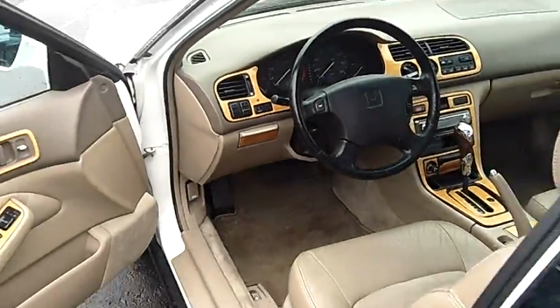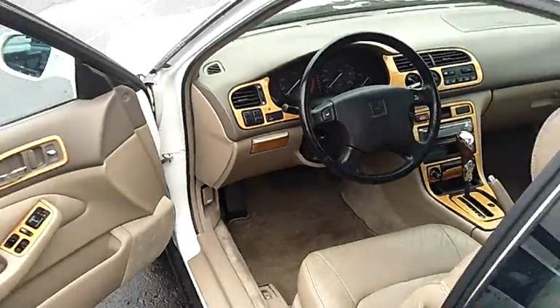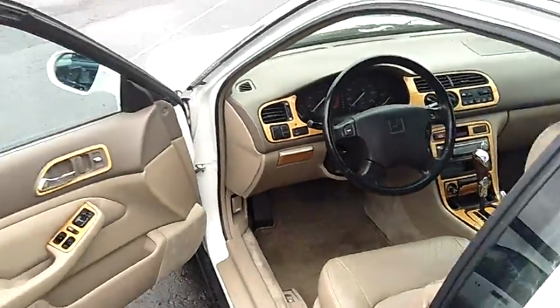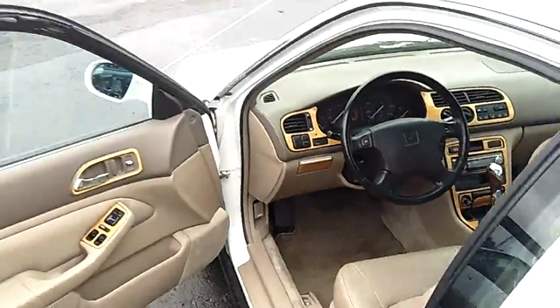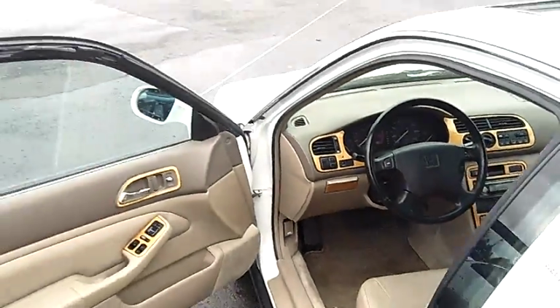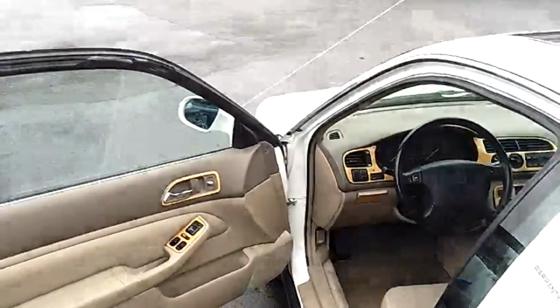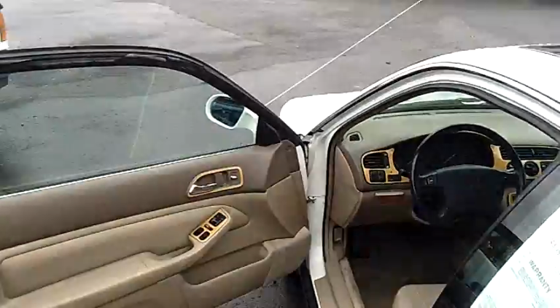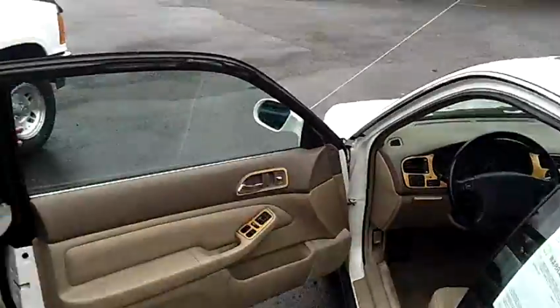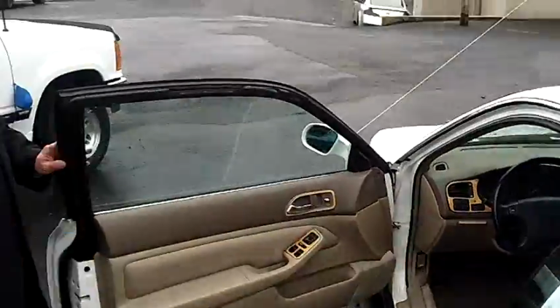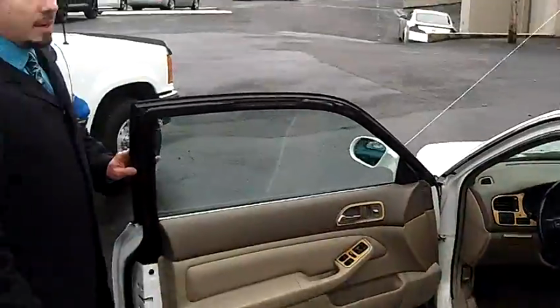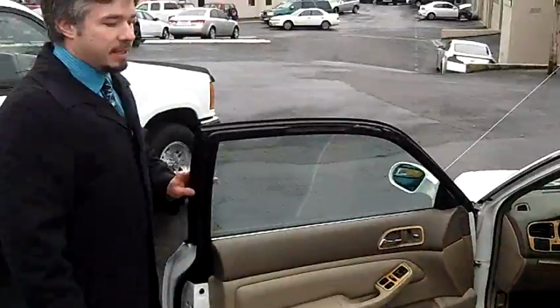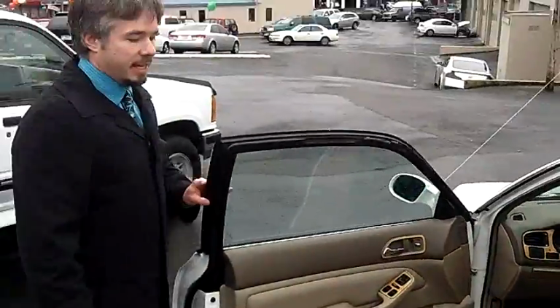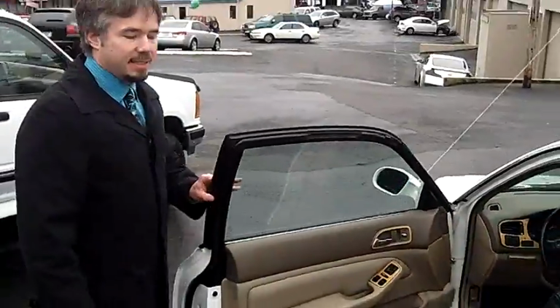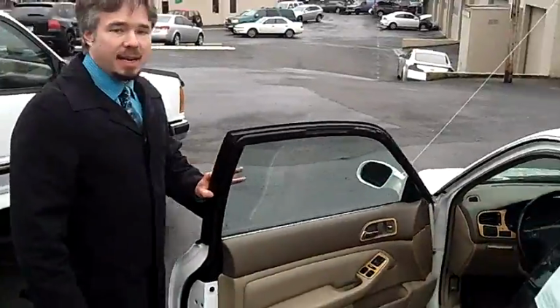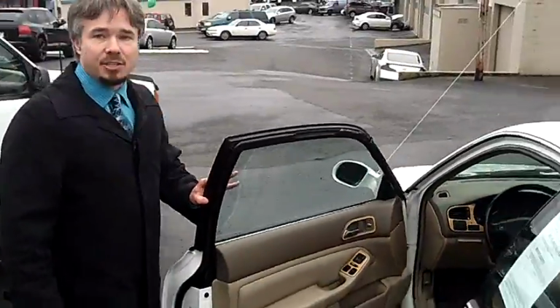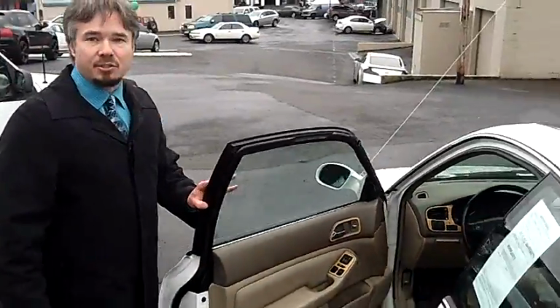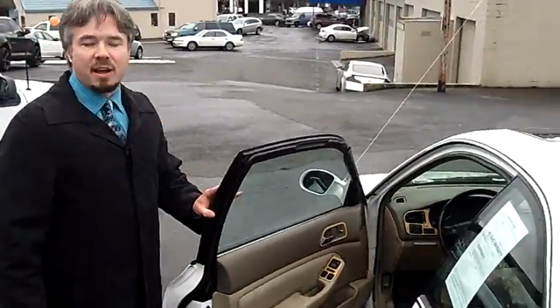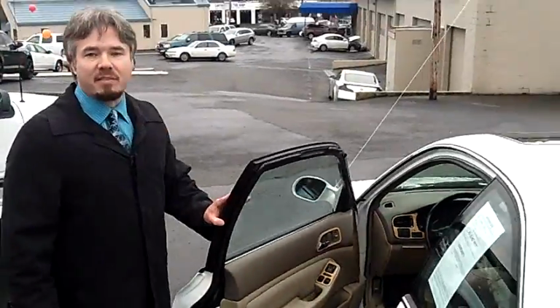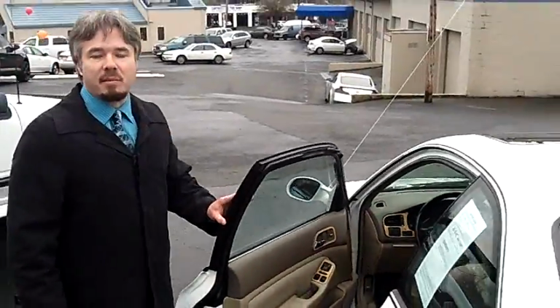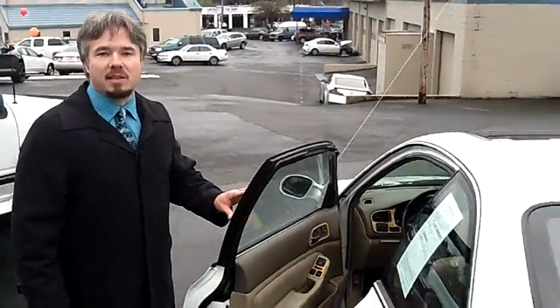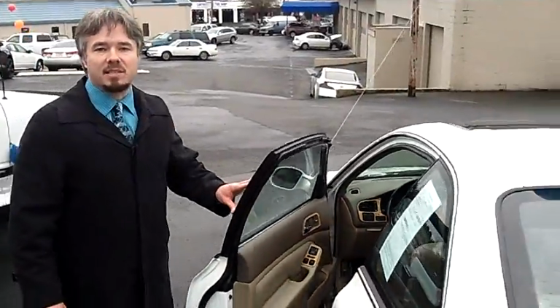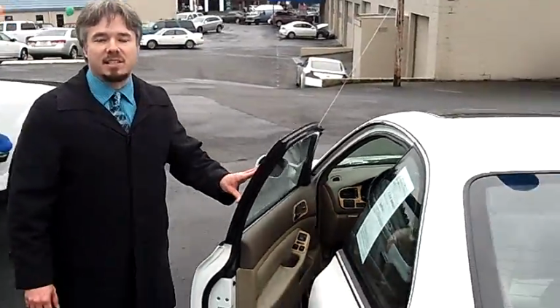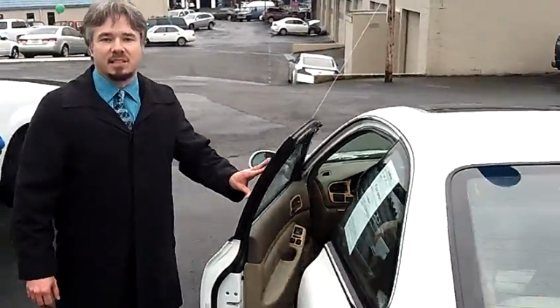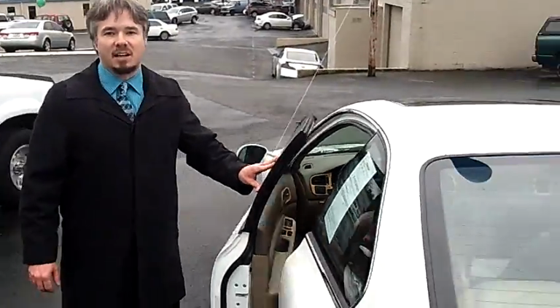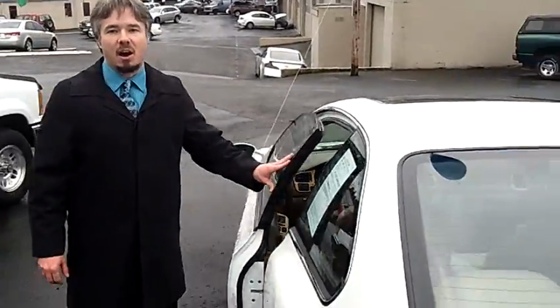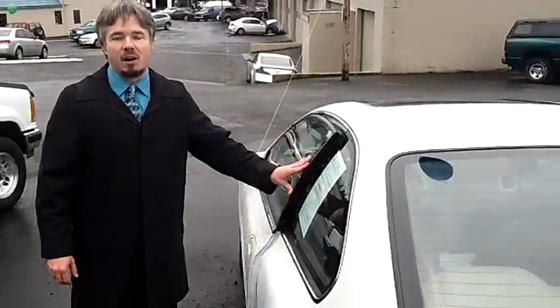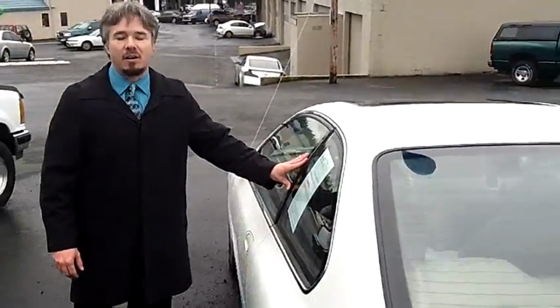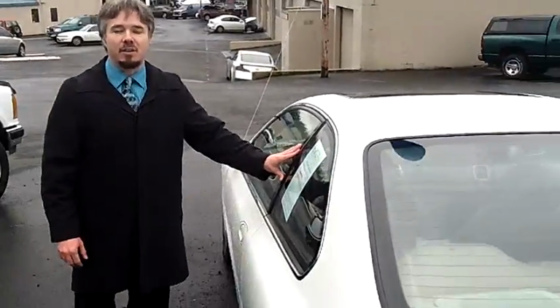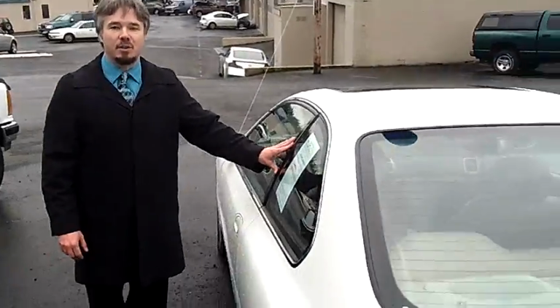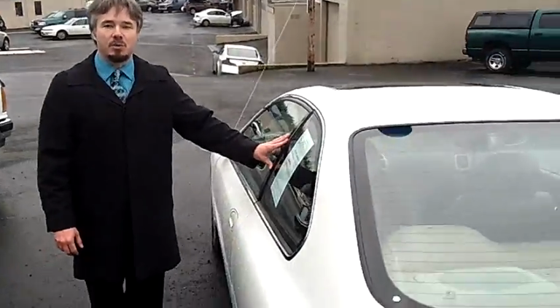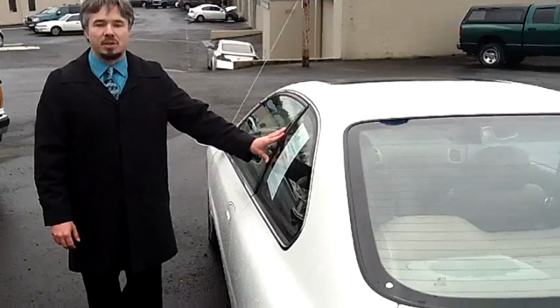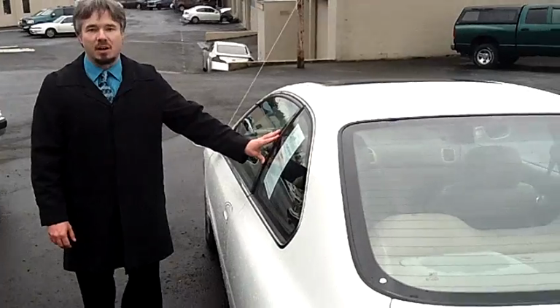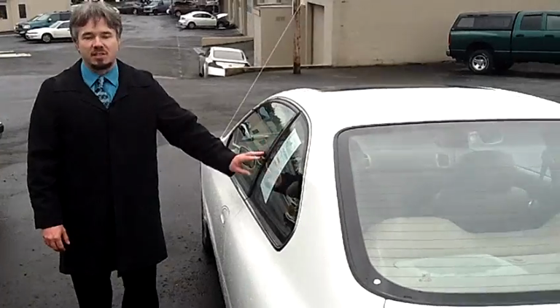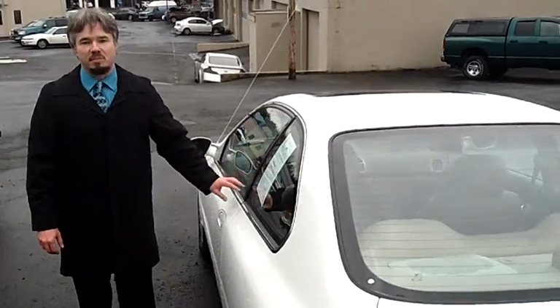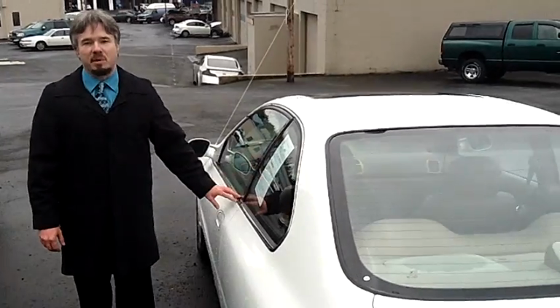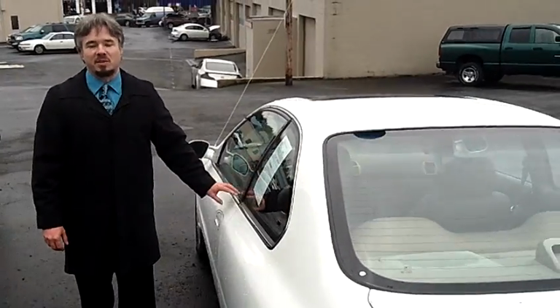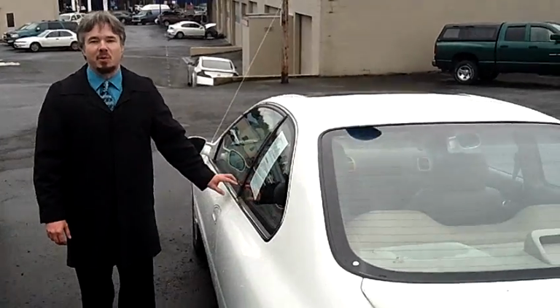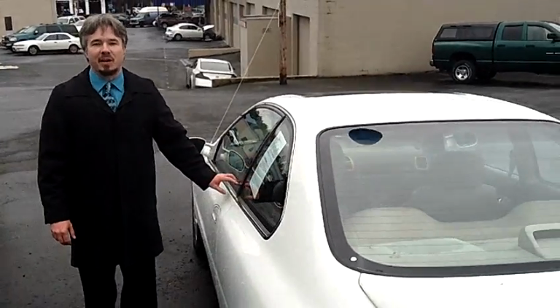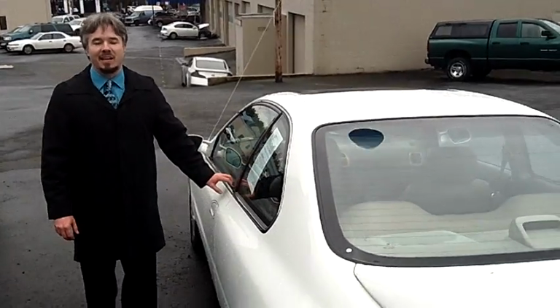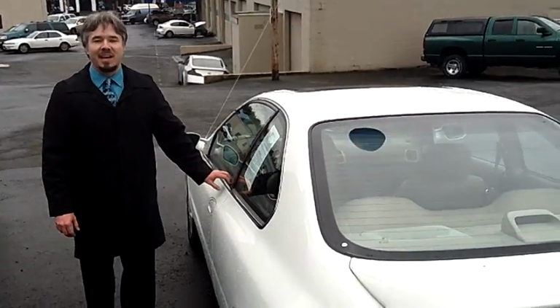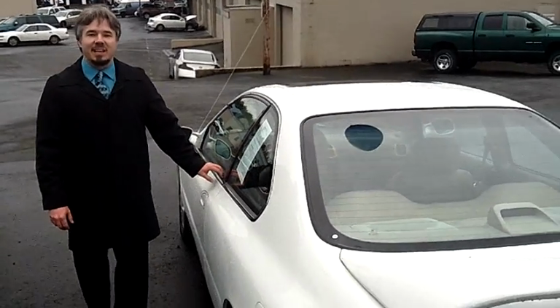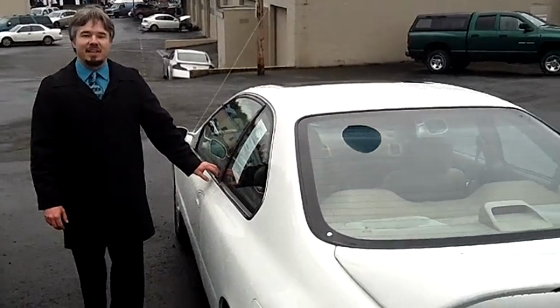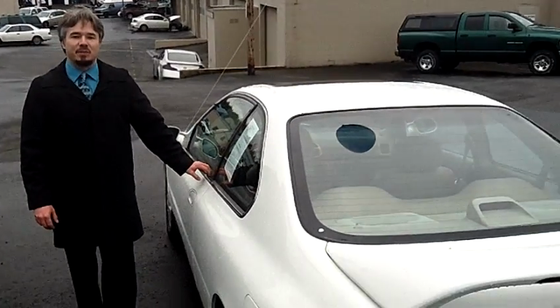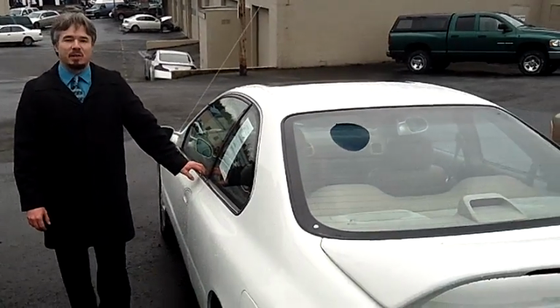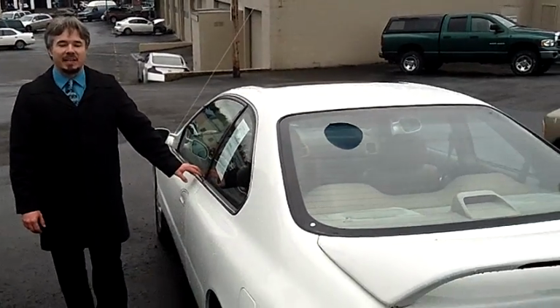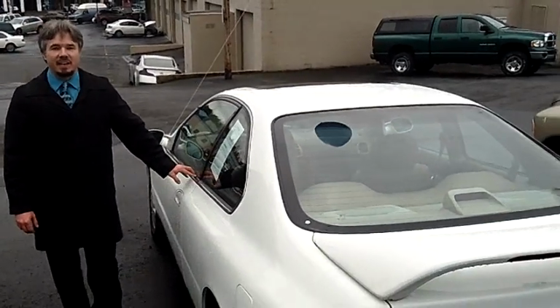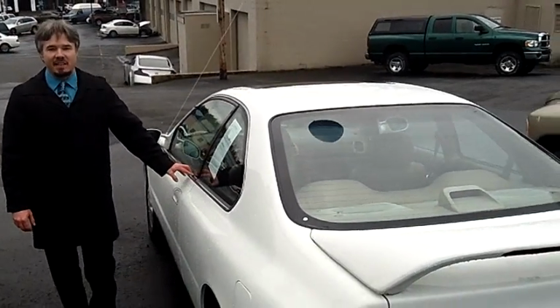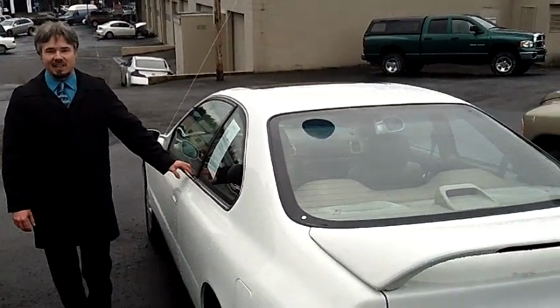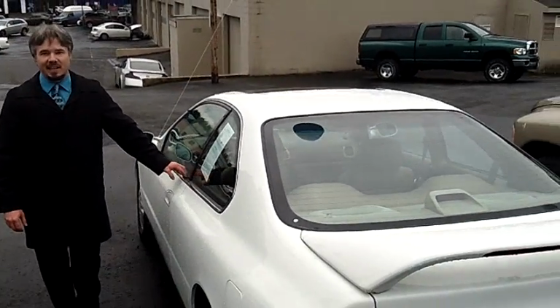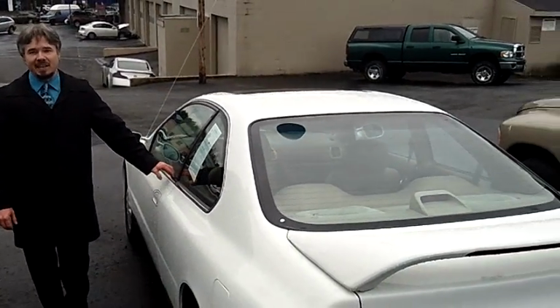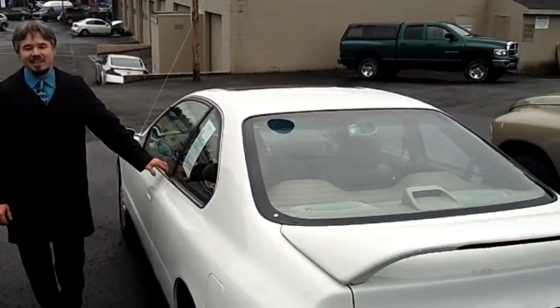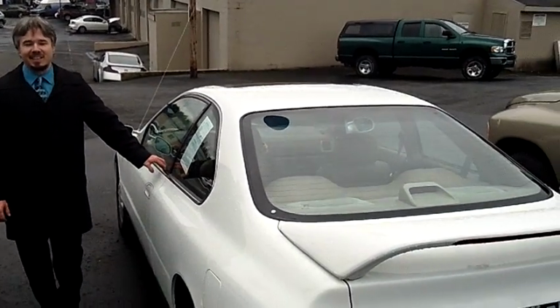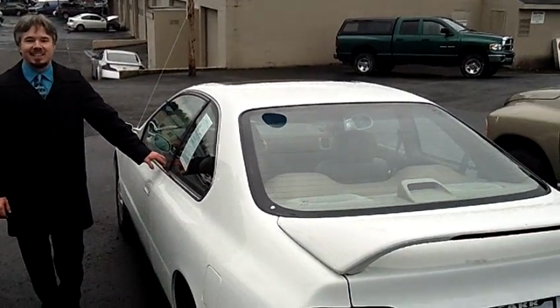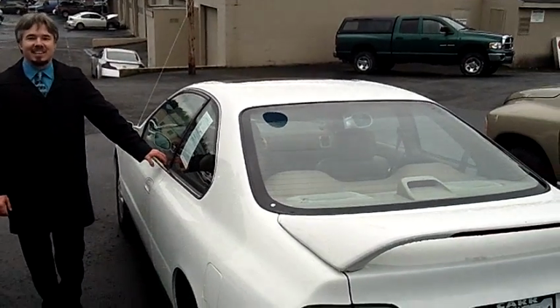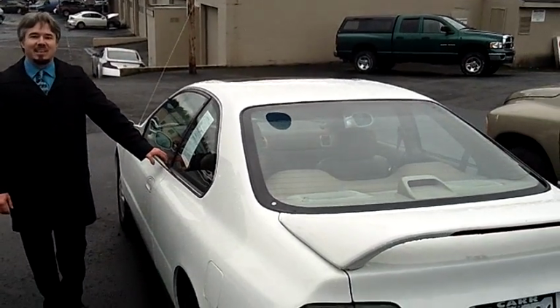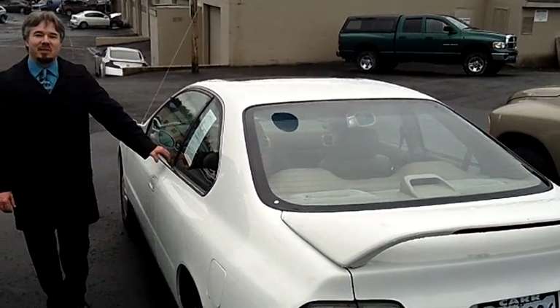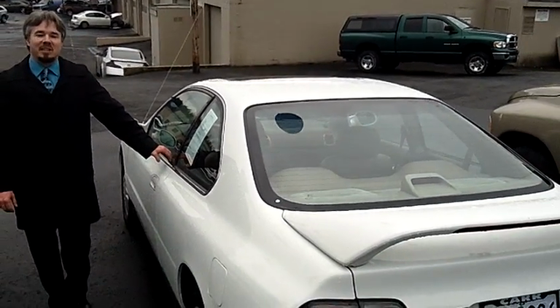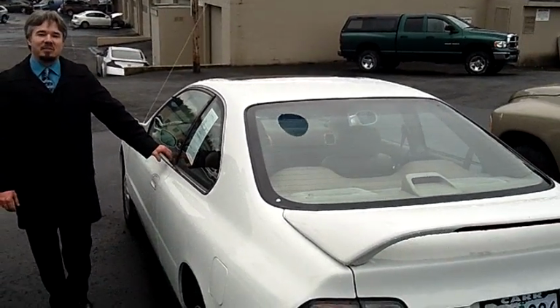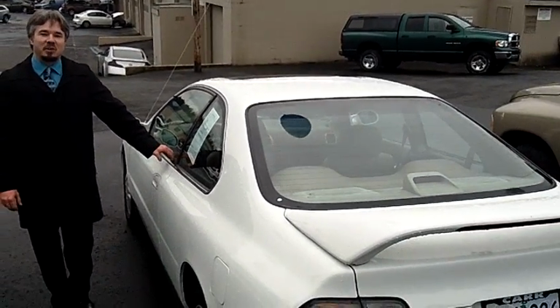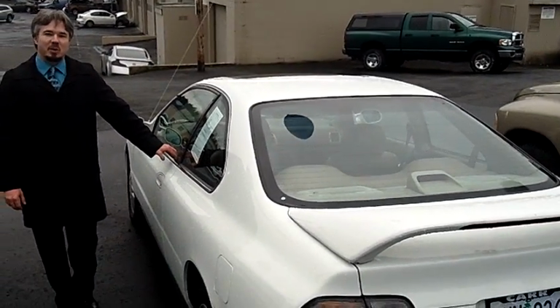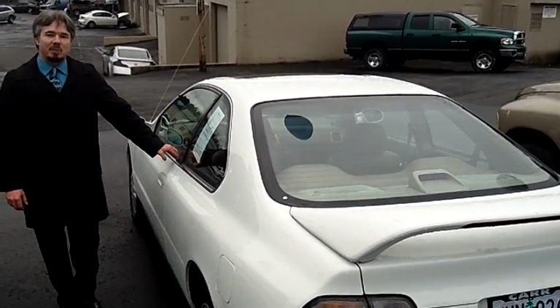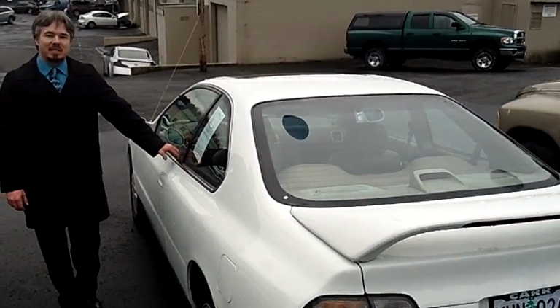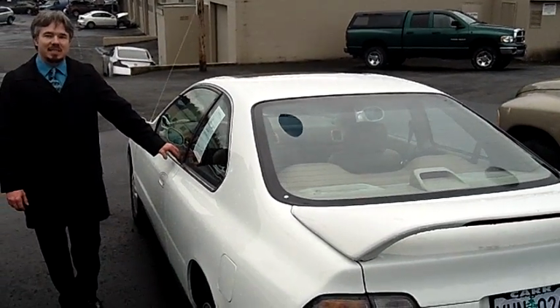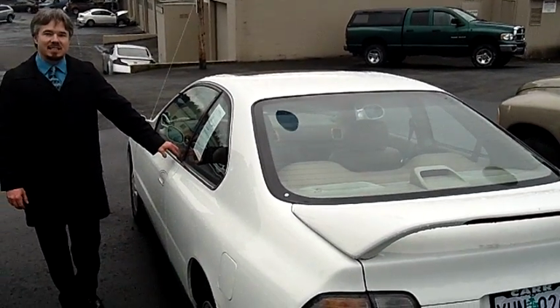Come take a look at this car, come take a test drive, come out and see us at Car Used Cars in Beaverton, Oregon. Thanks for clicking on that link, we'd love doing your business.